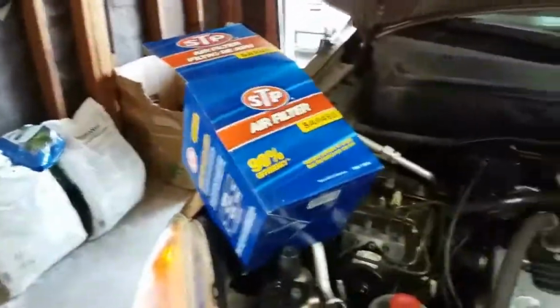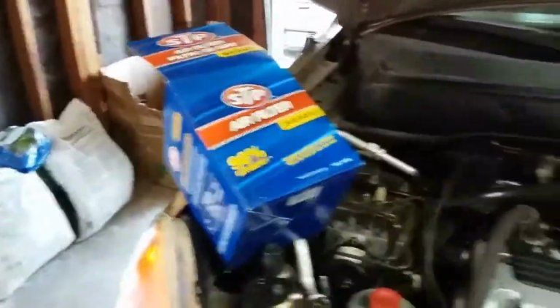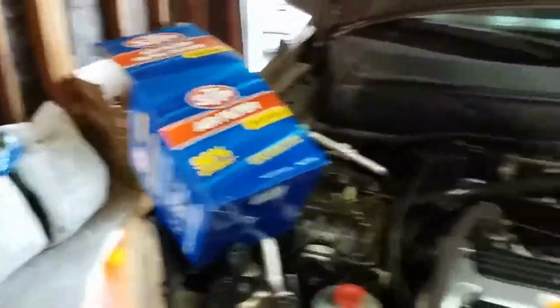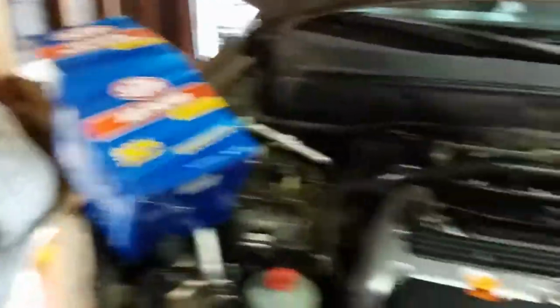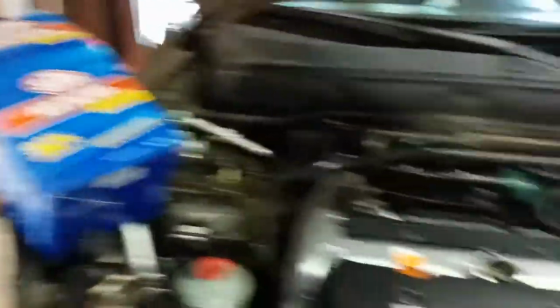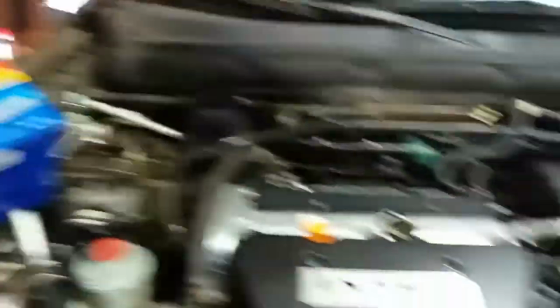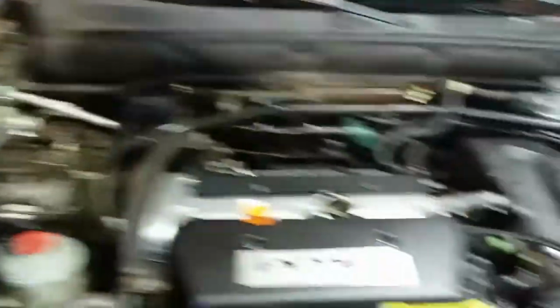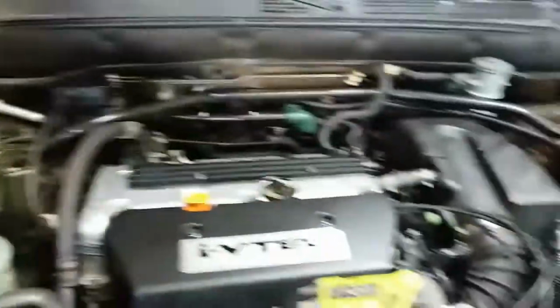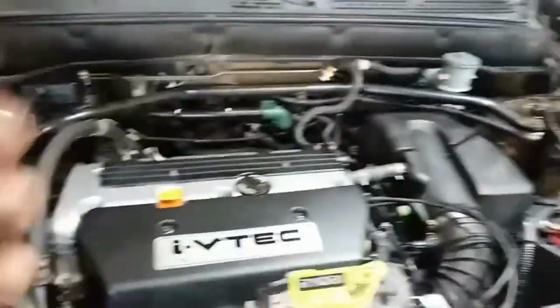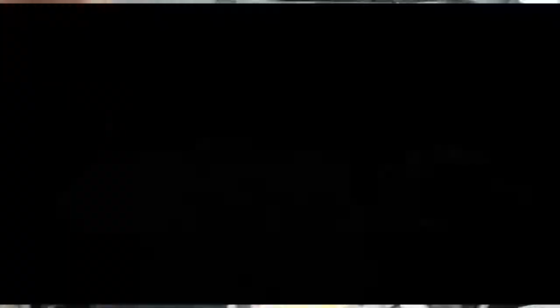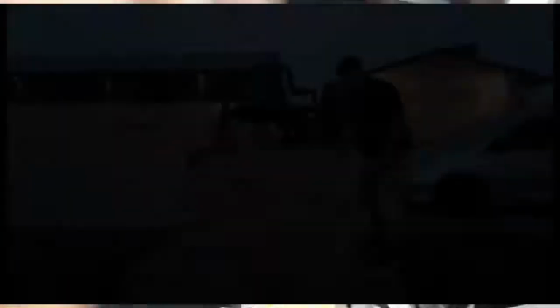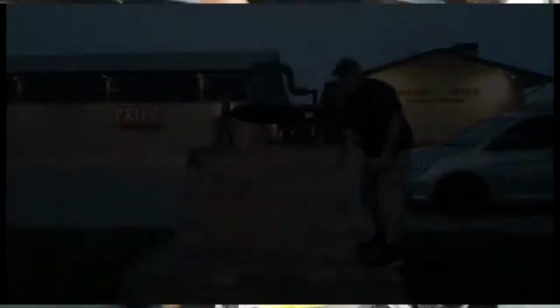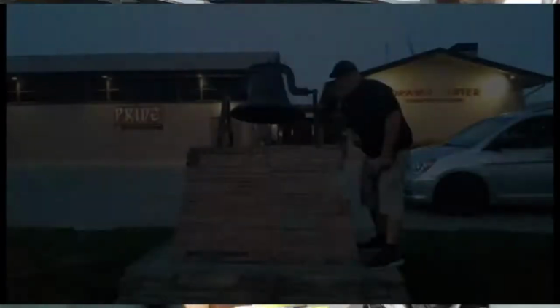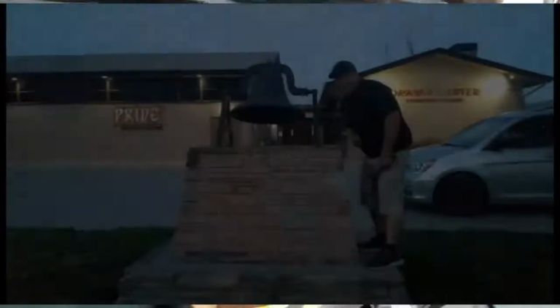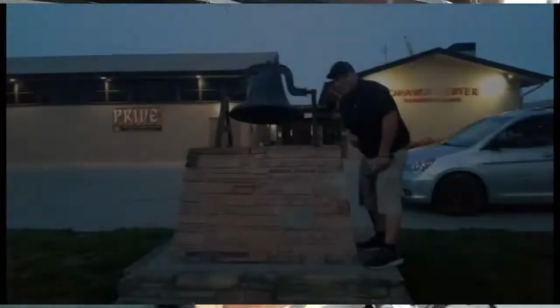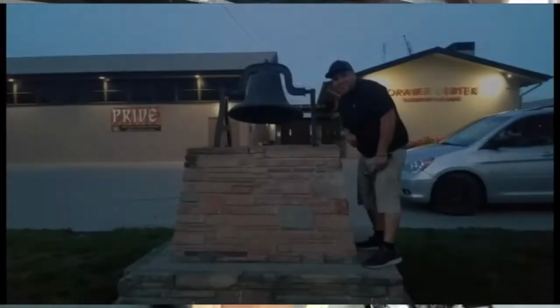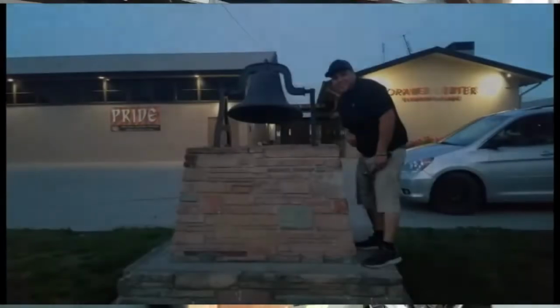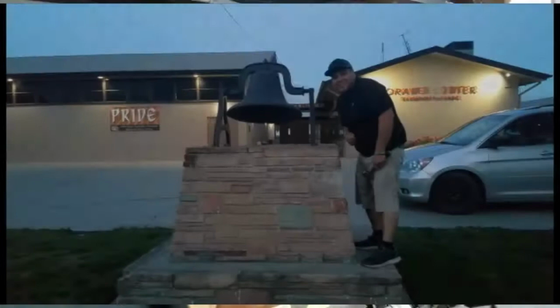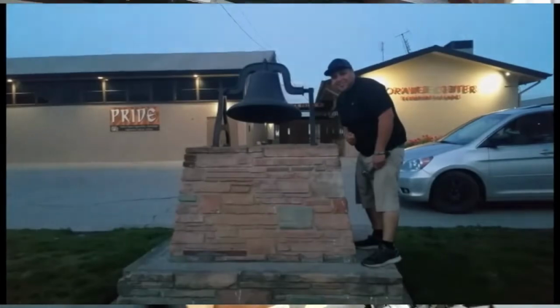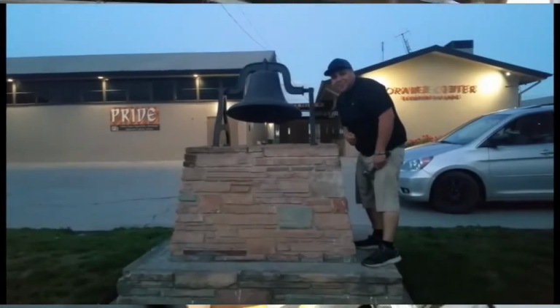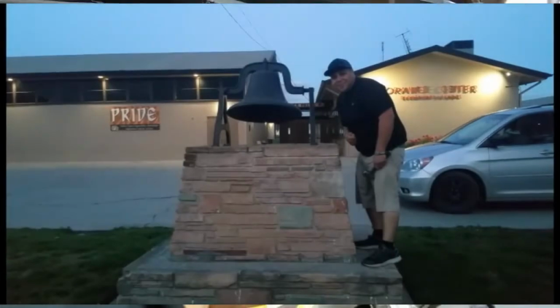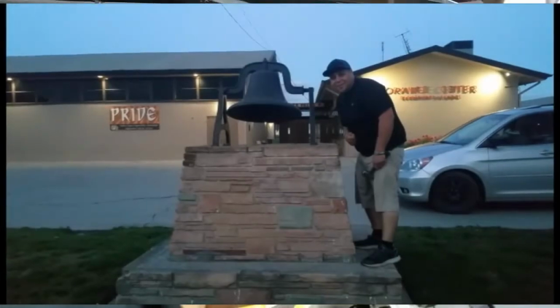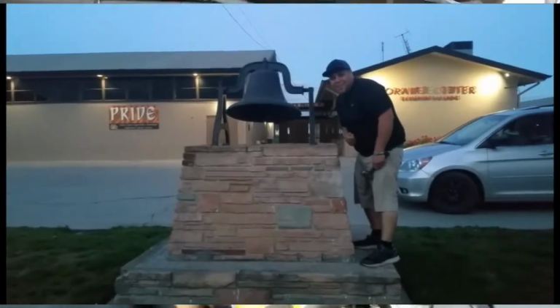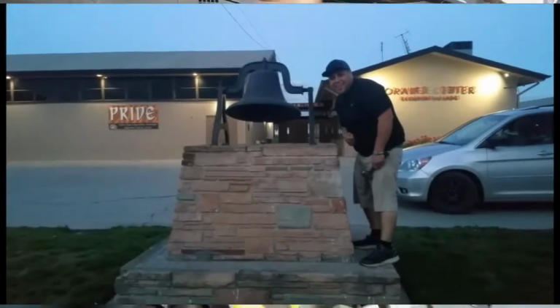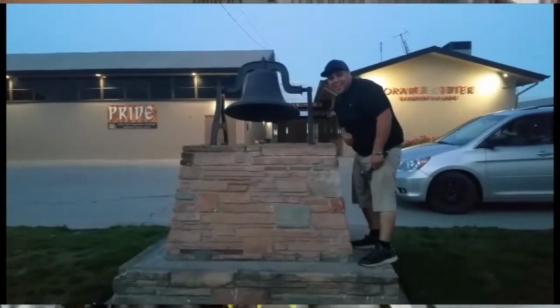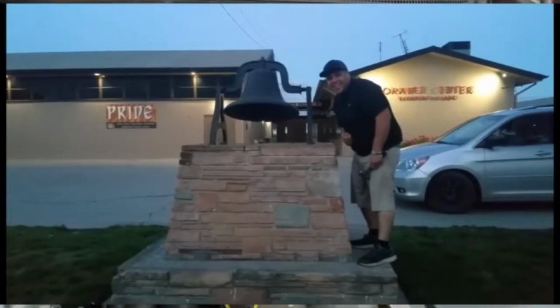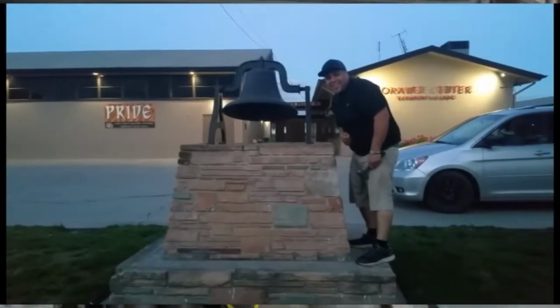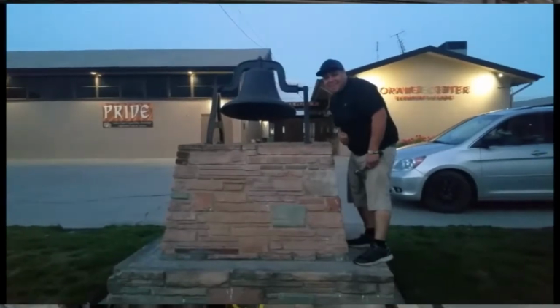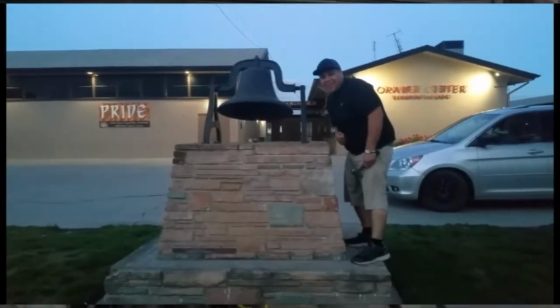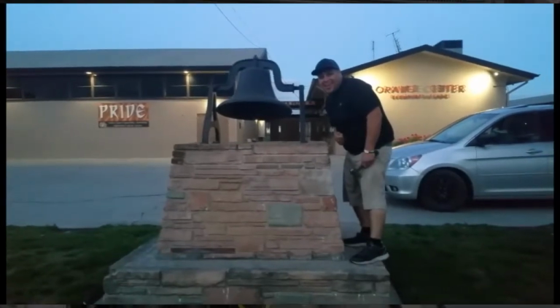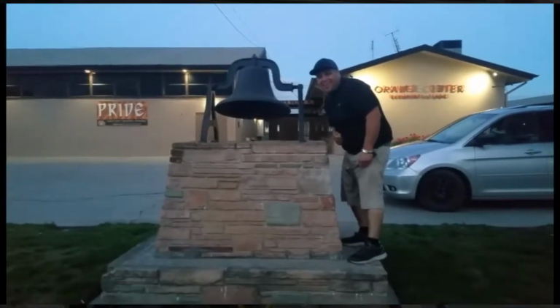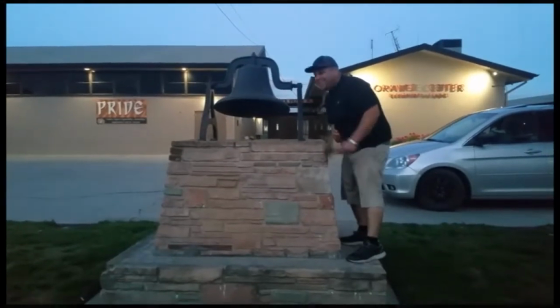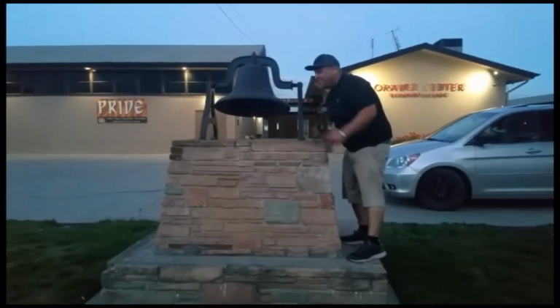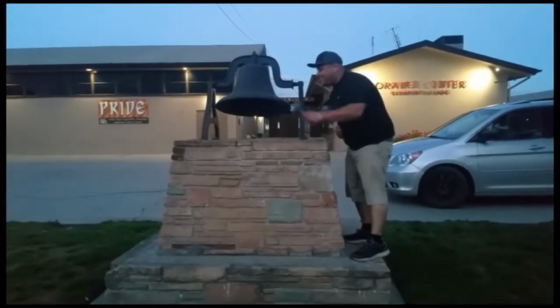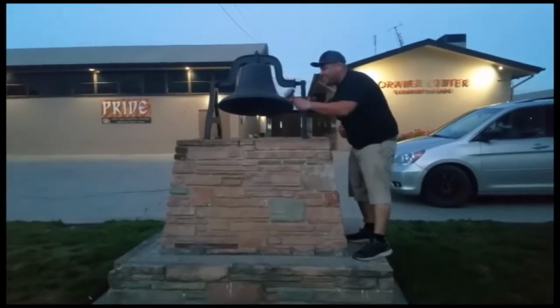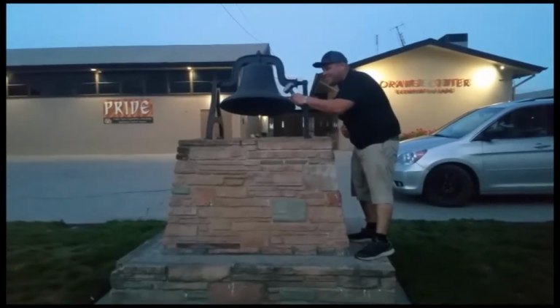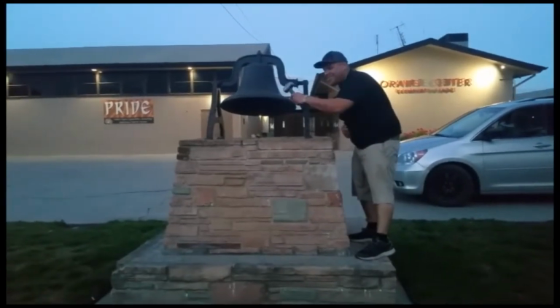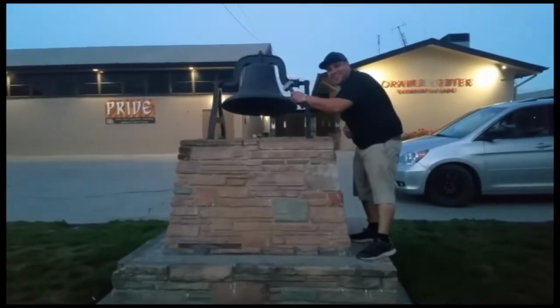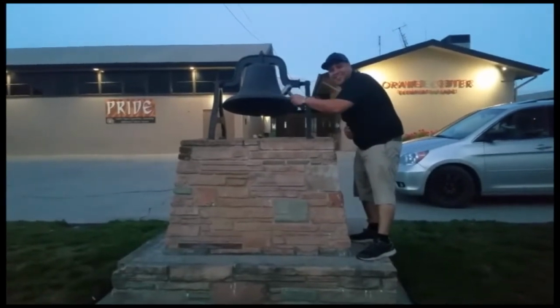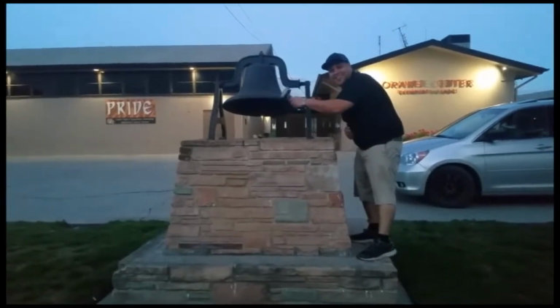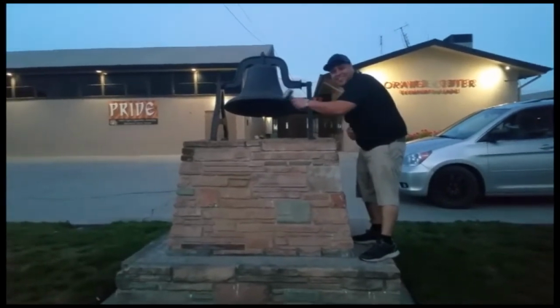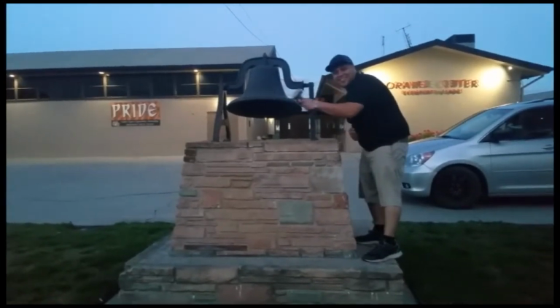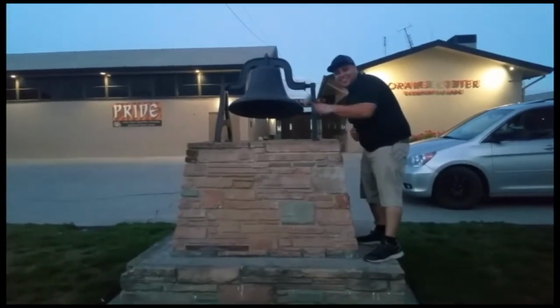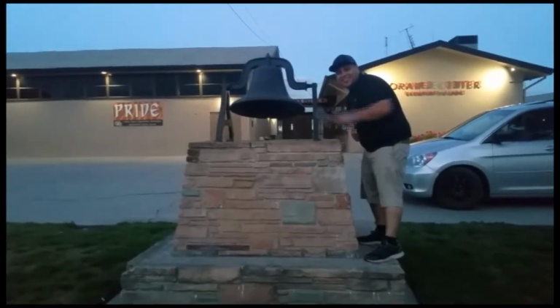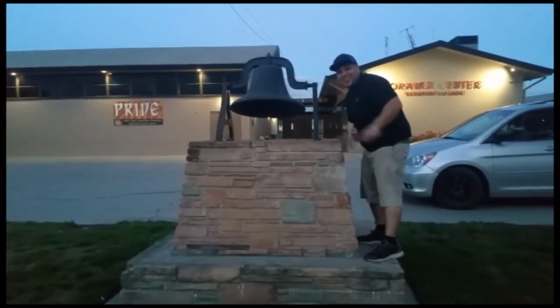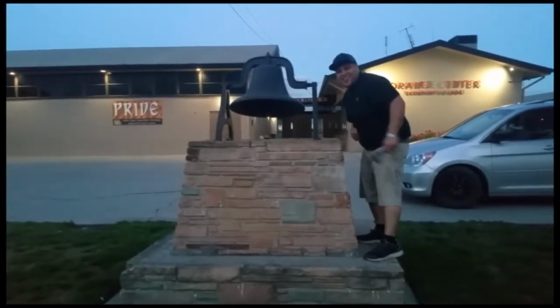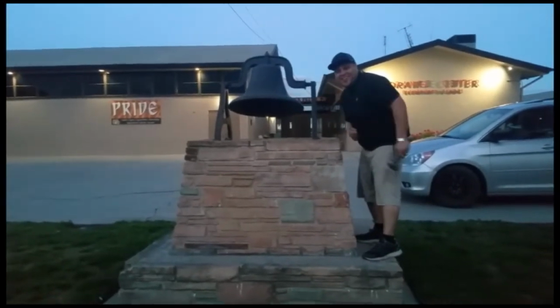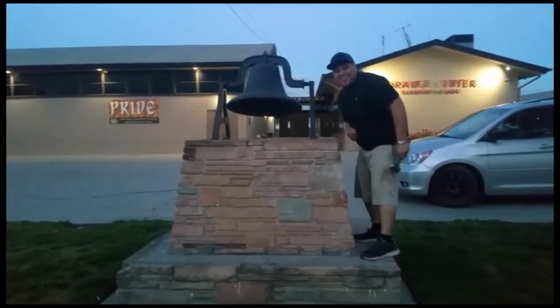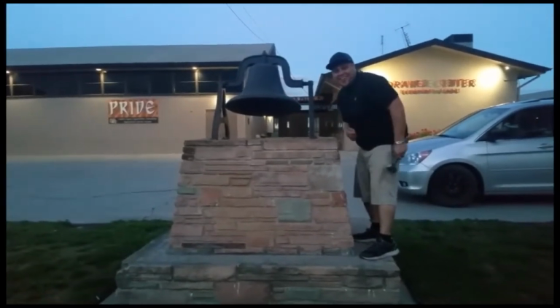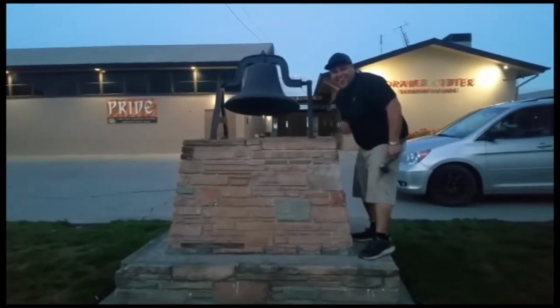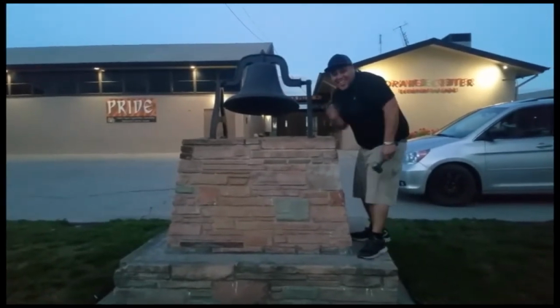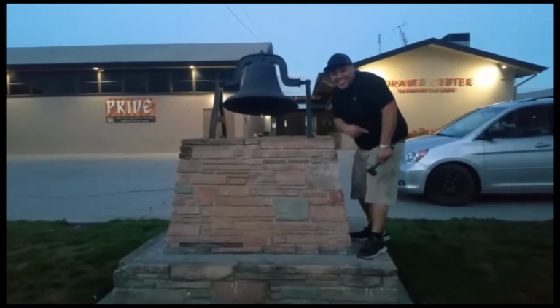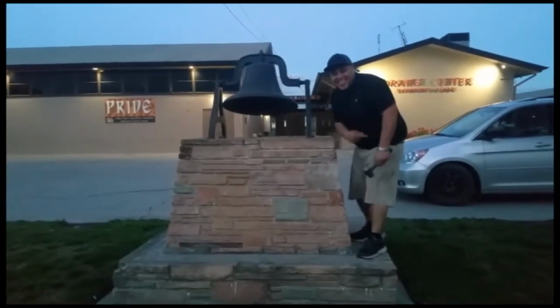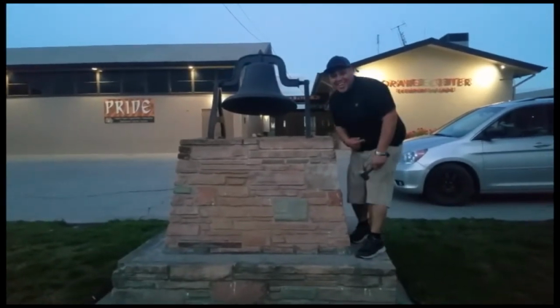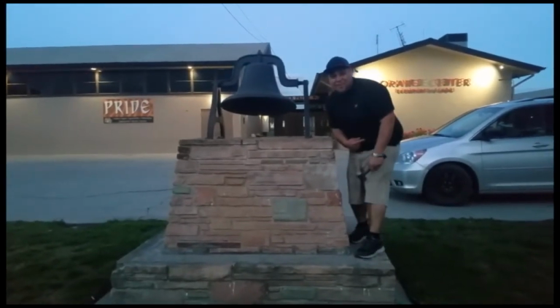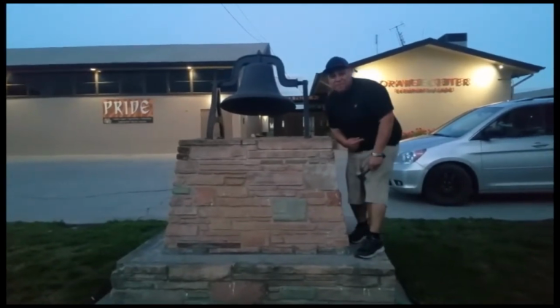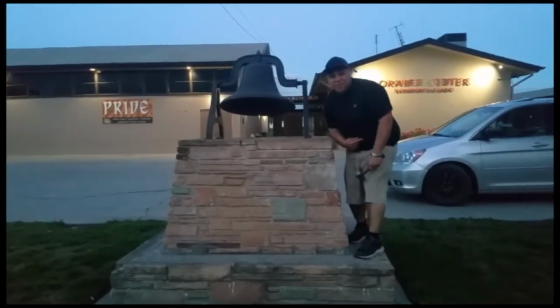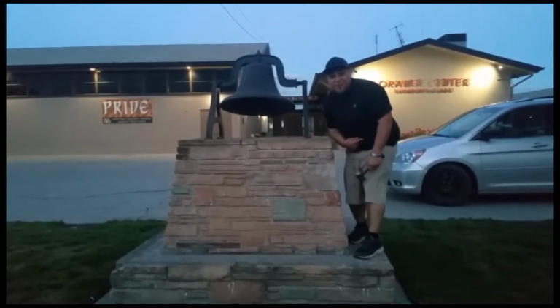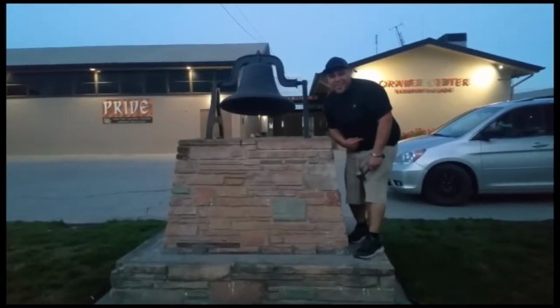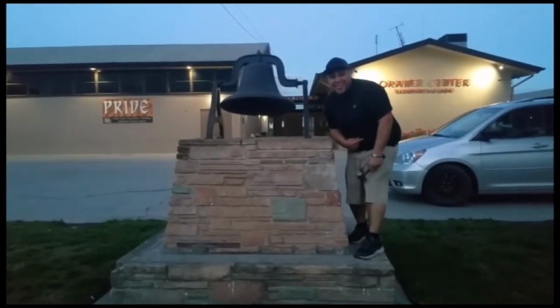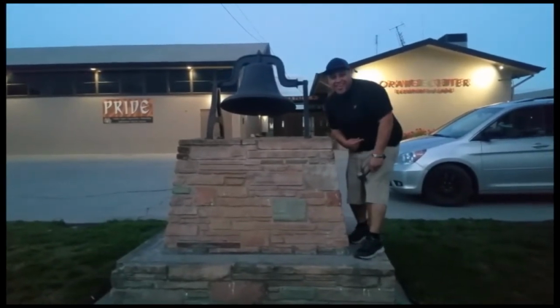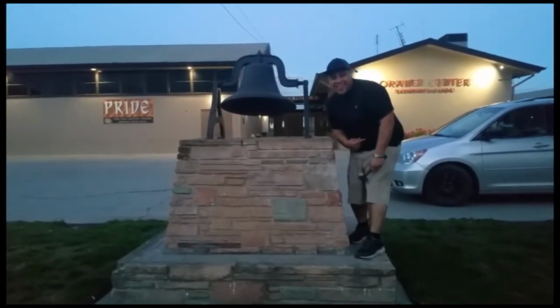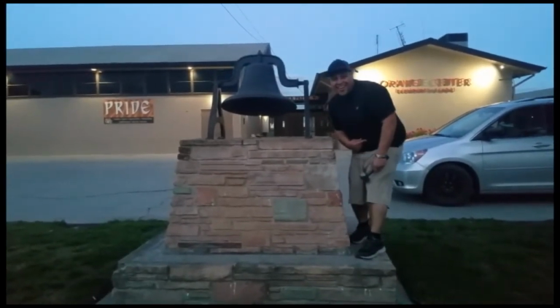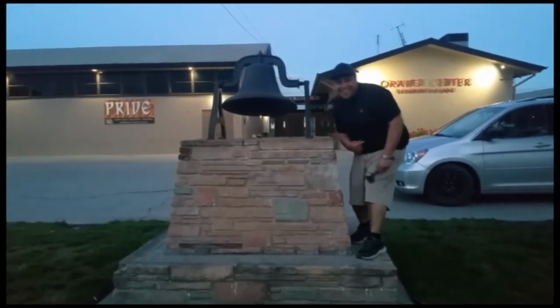Sweet! Thank you for watching. Please like and subscribe — don't forget to hit that bell. All right, let's get out of here before we get kicked out.